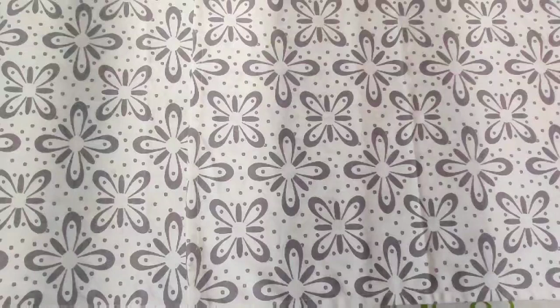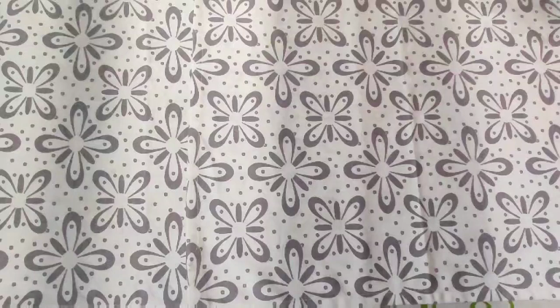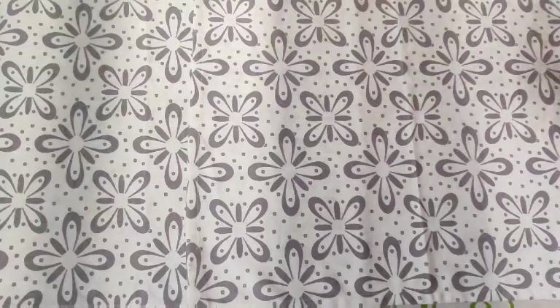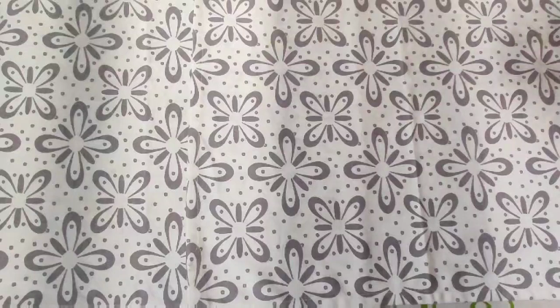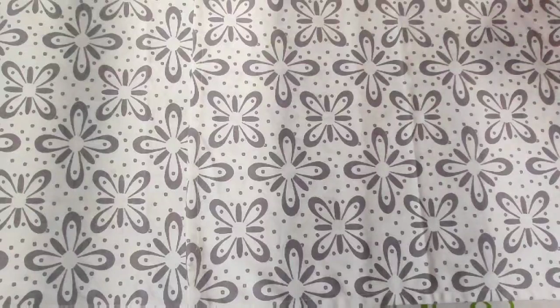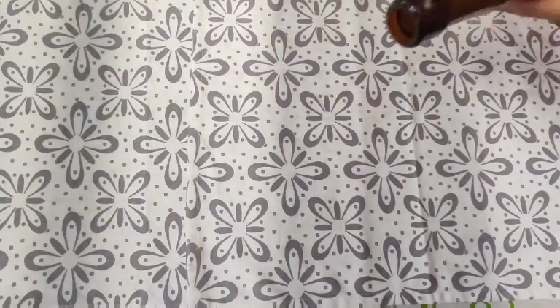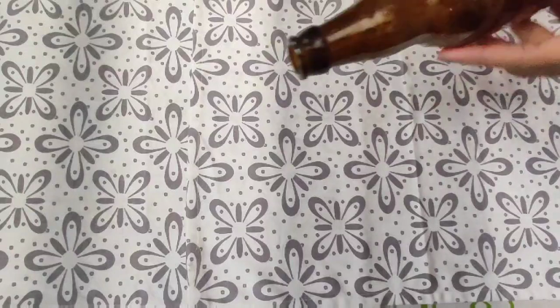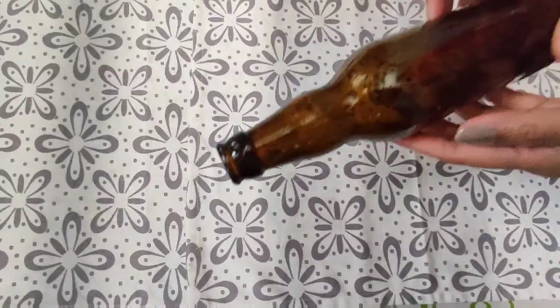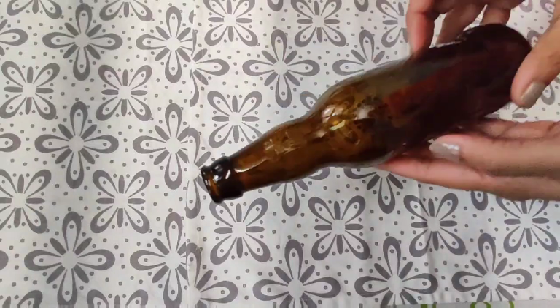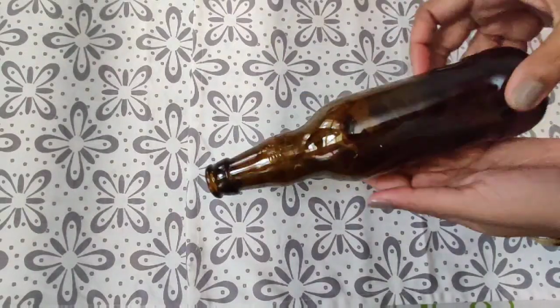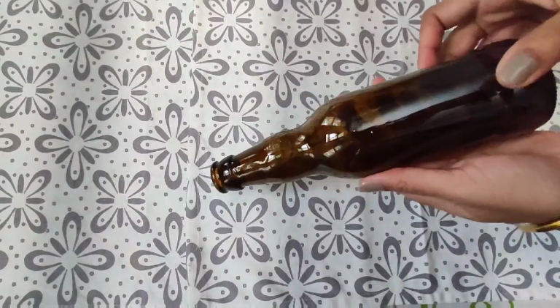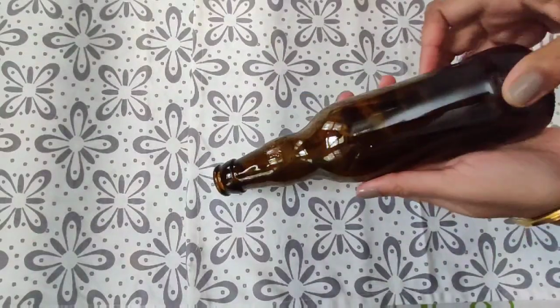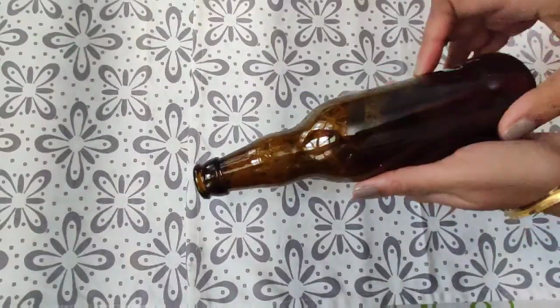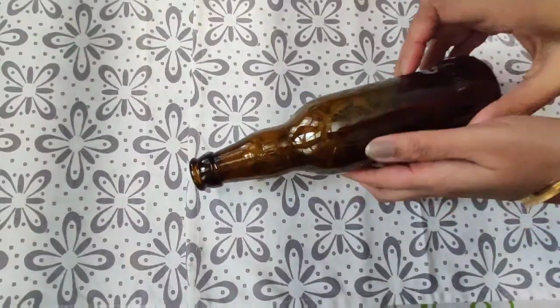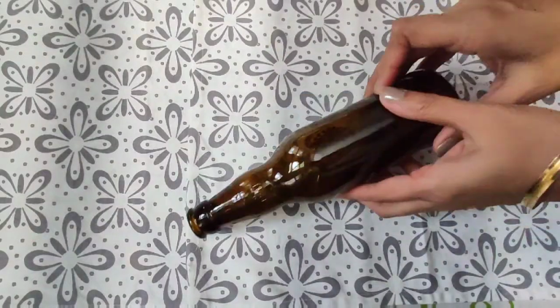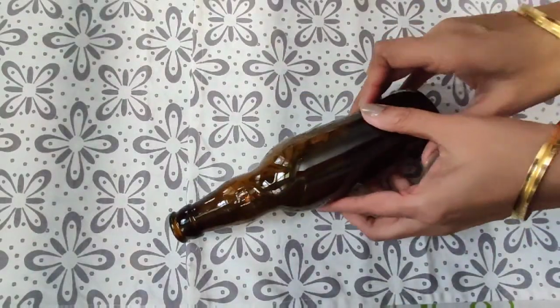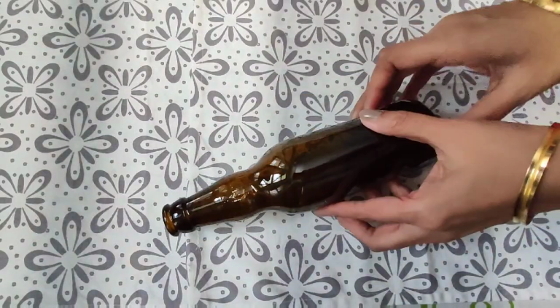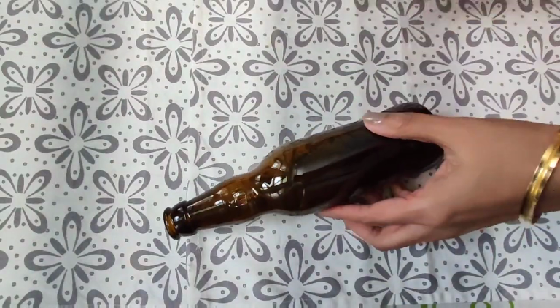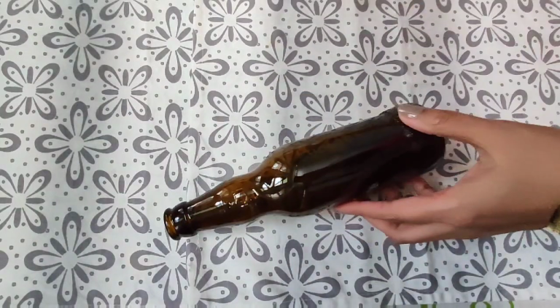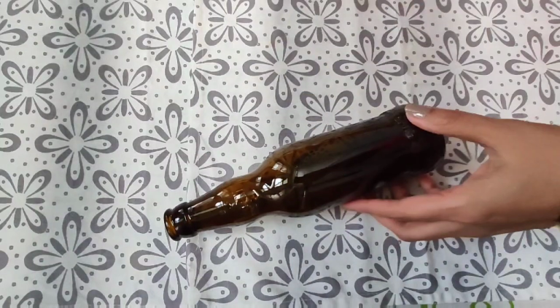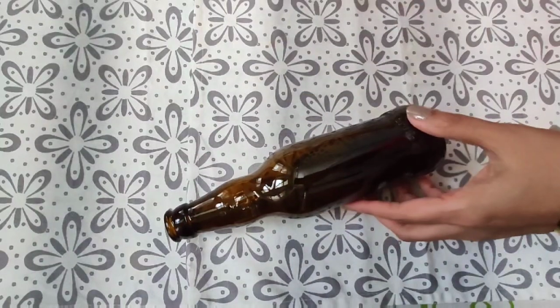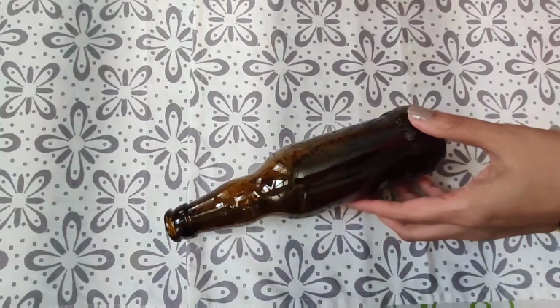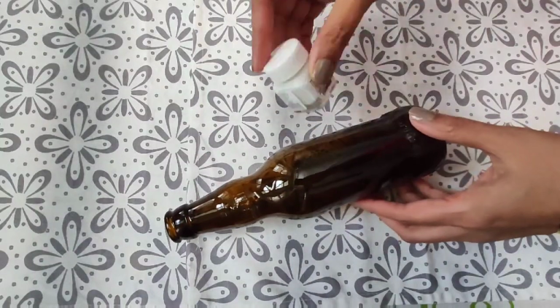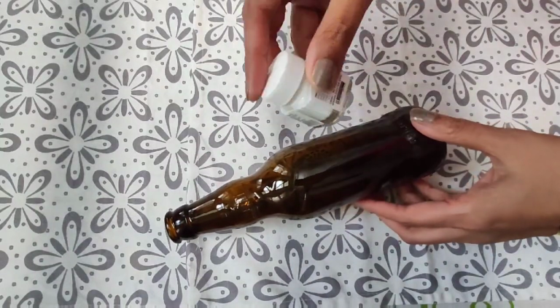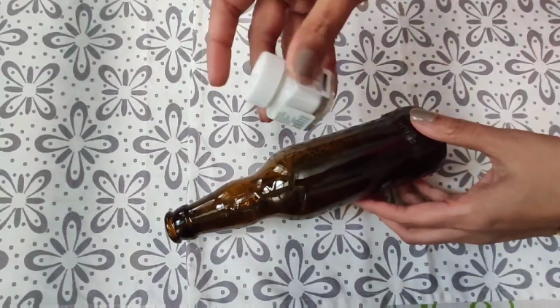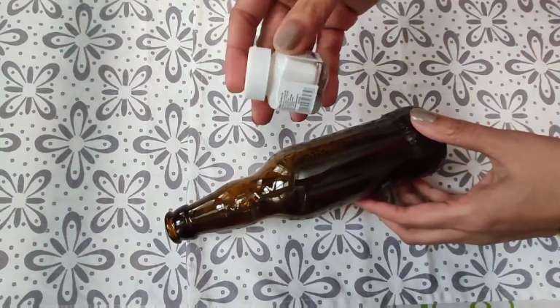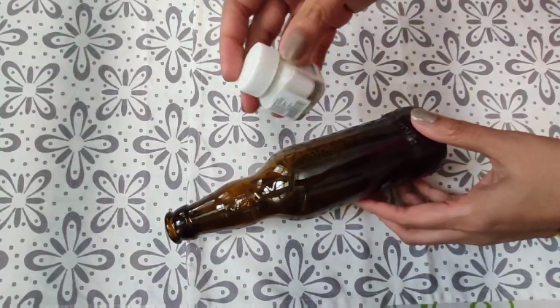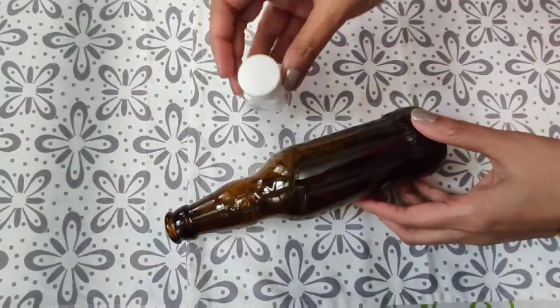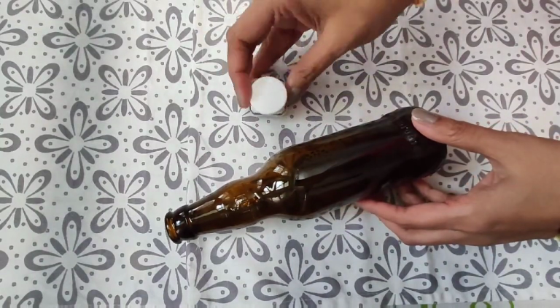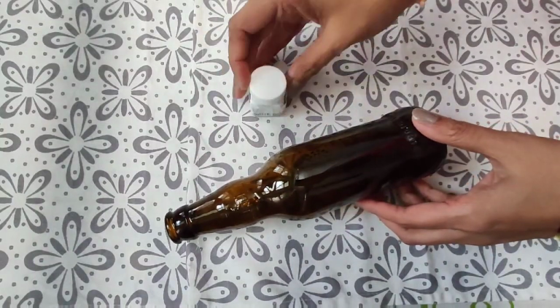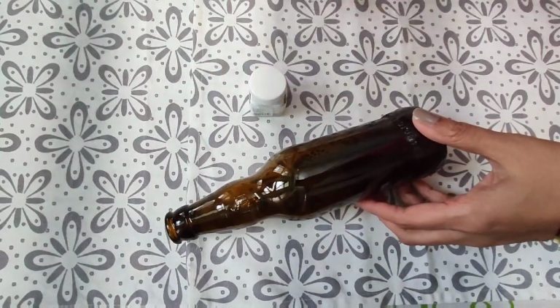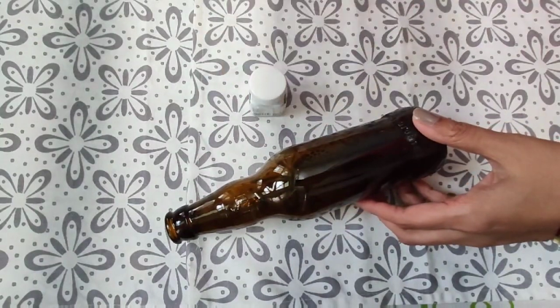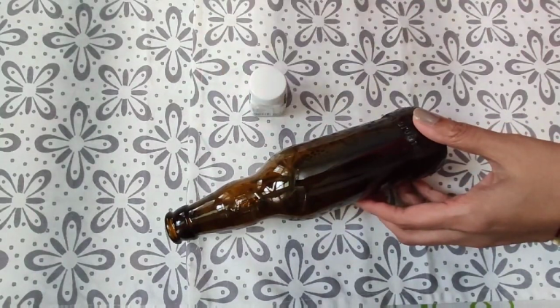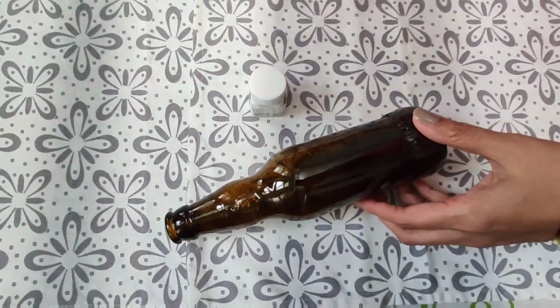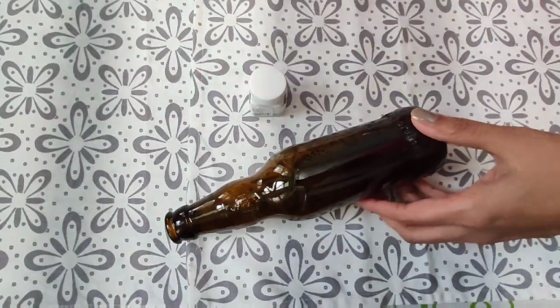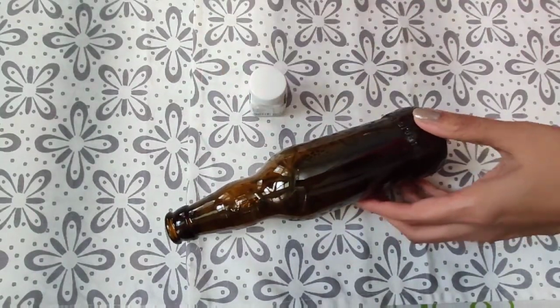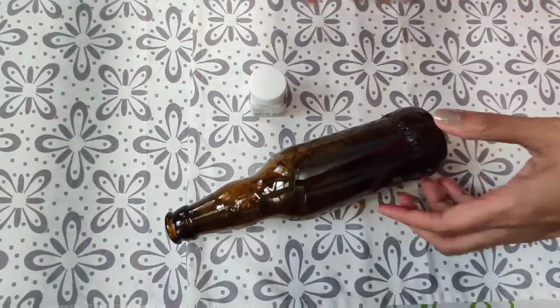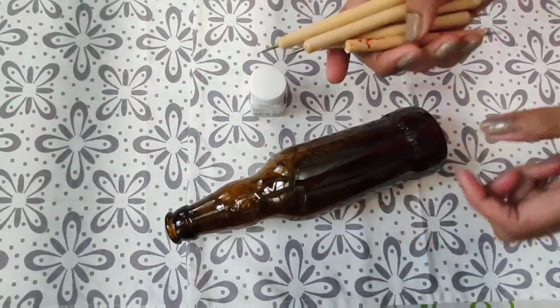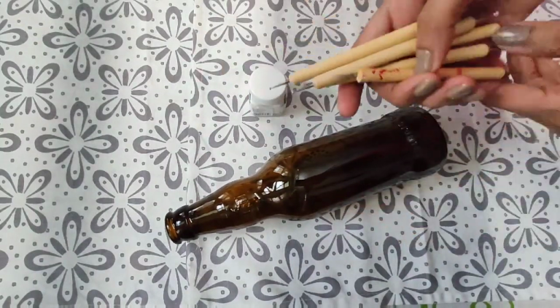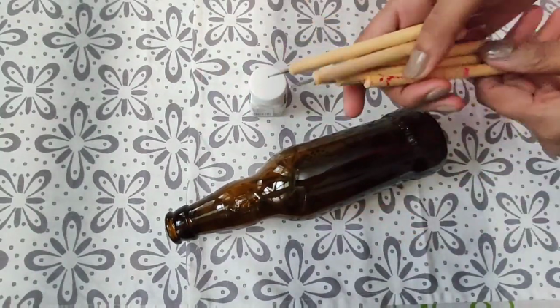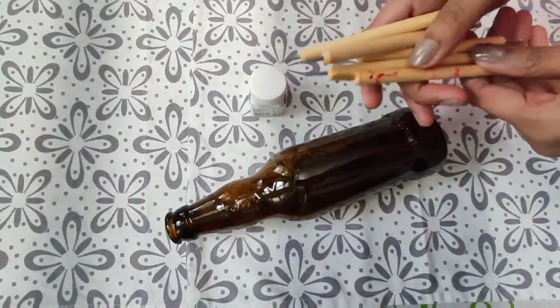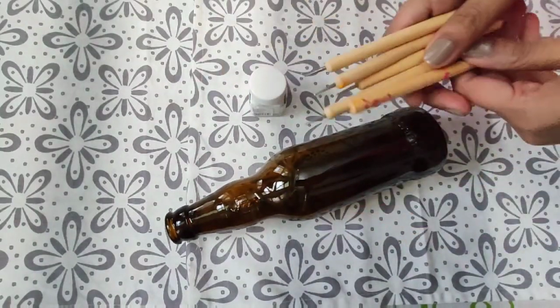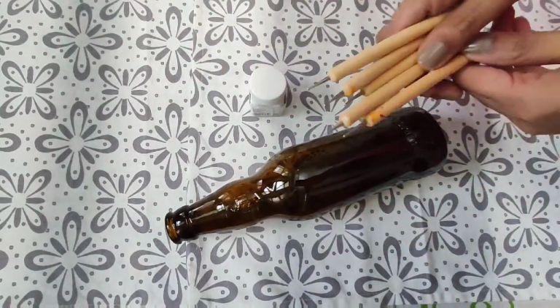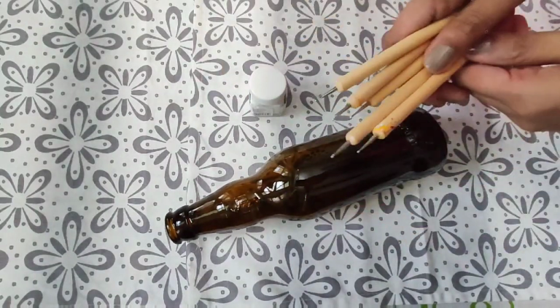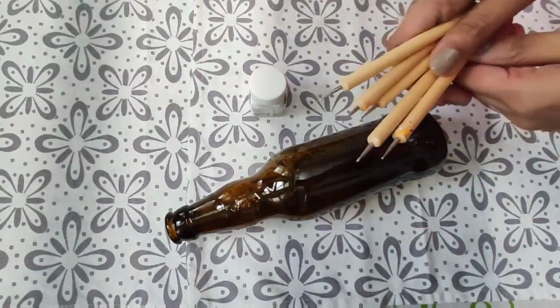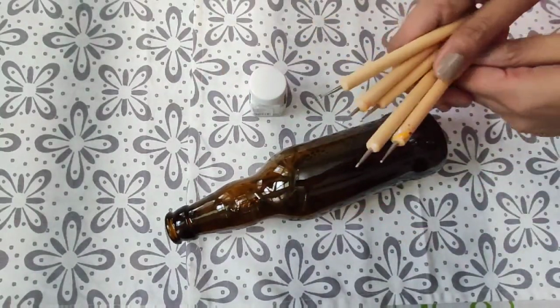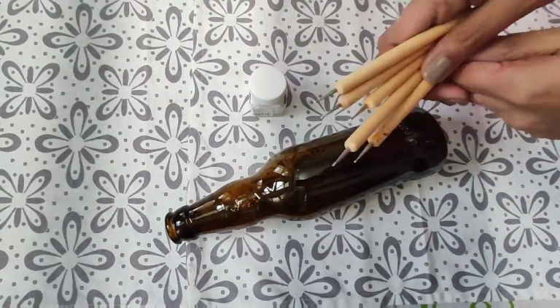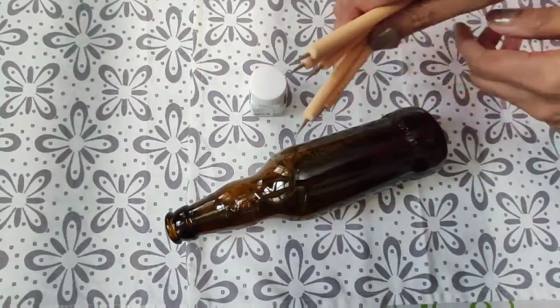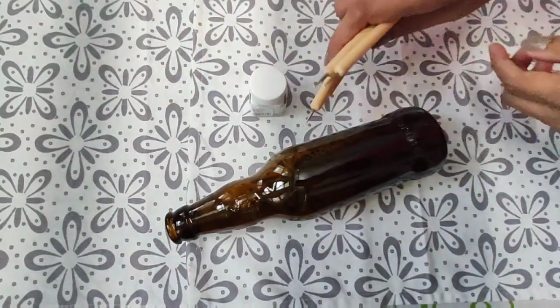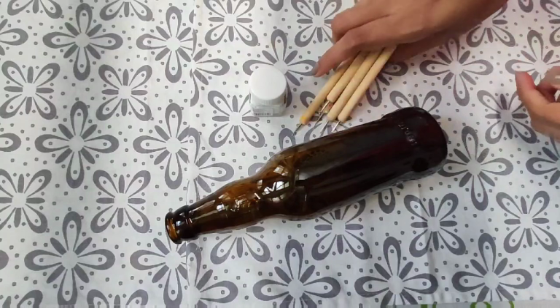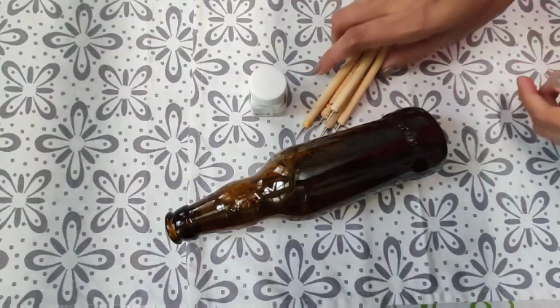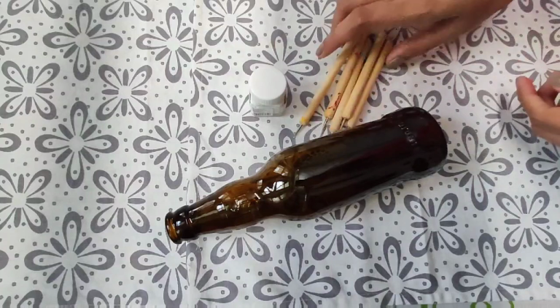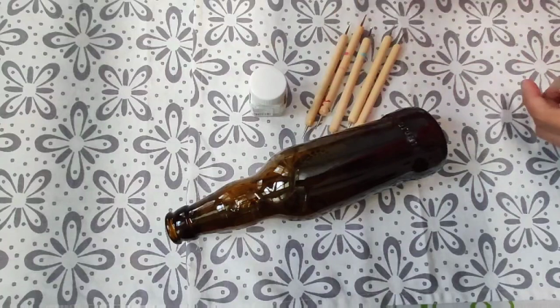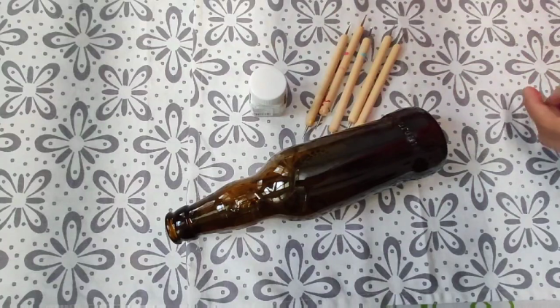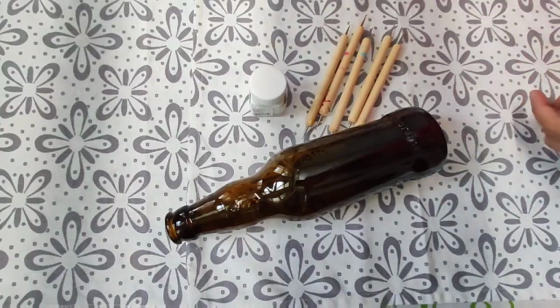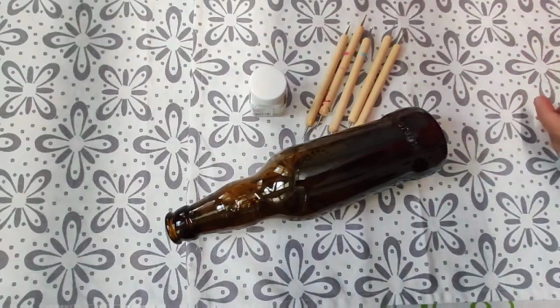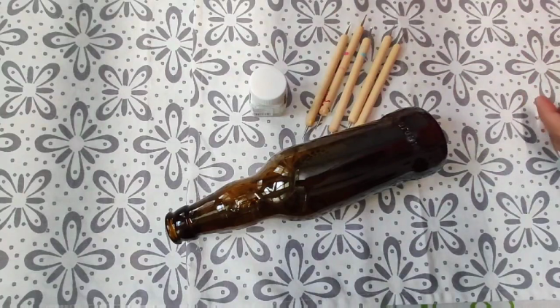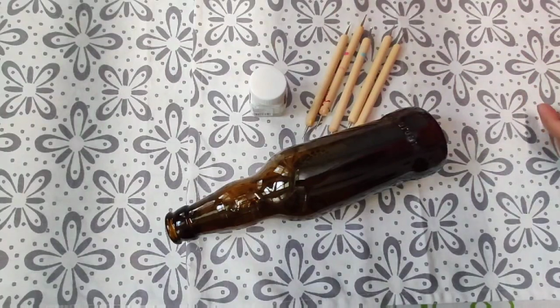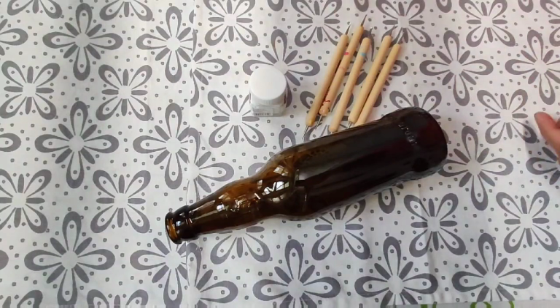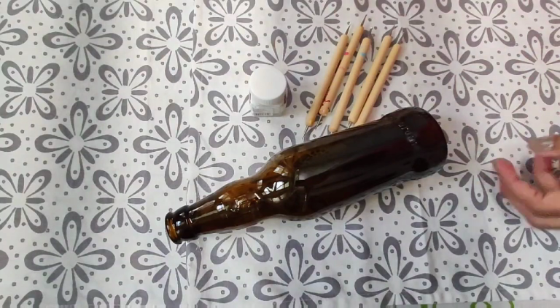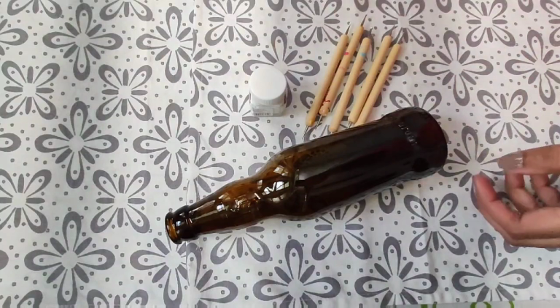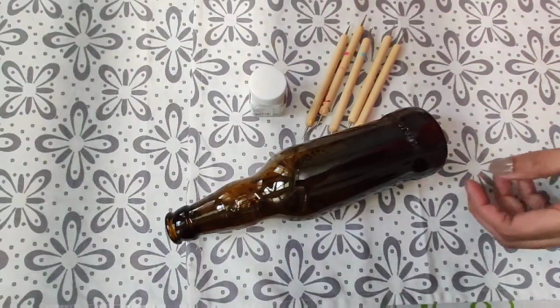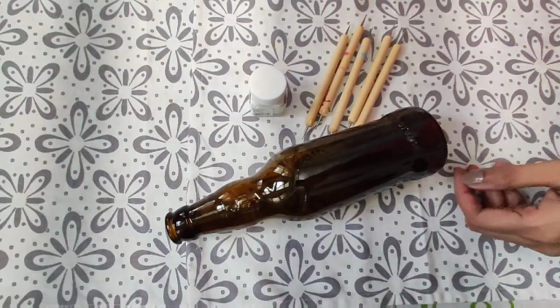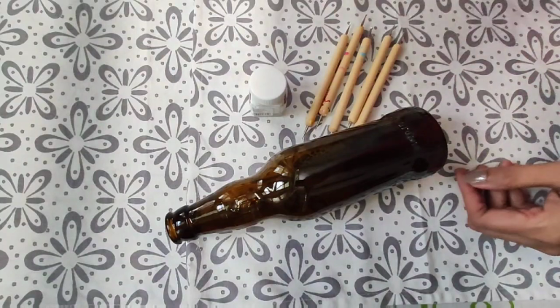For this project we'll need an empty glass bottle, white acrylic color and some dotting tools. So let's get started.